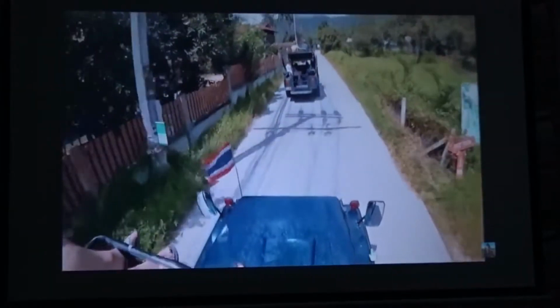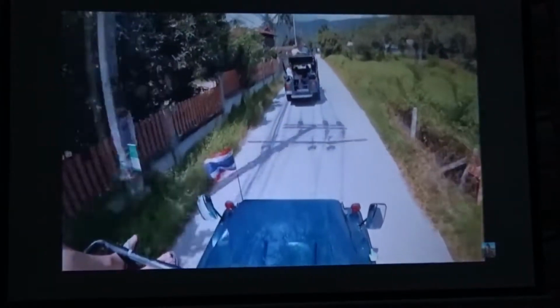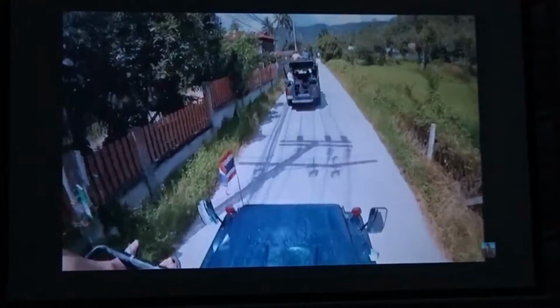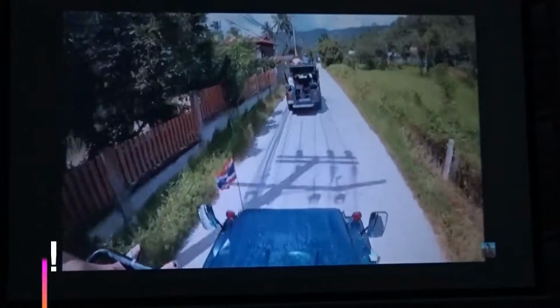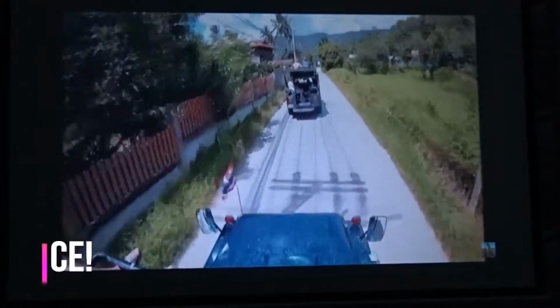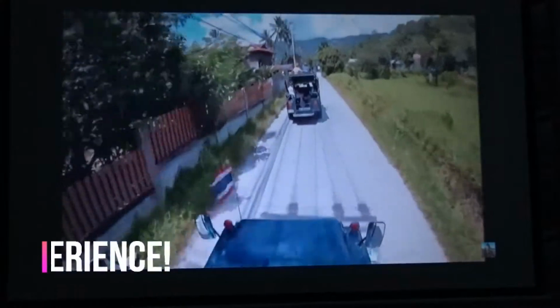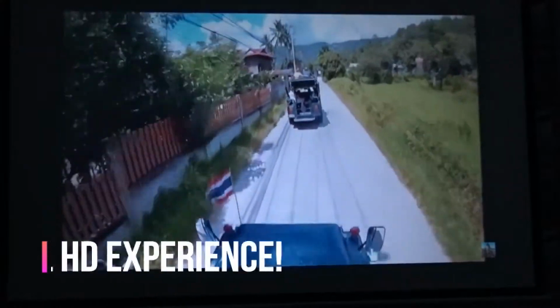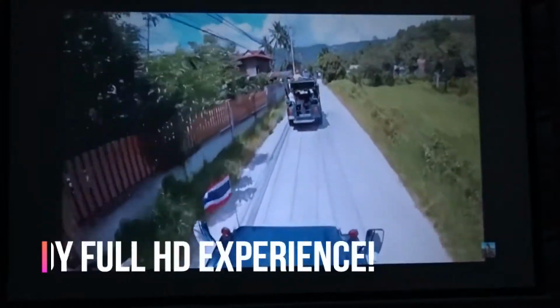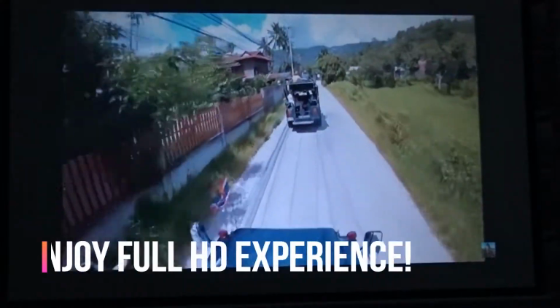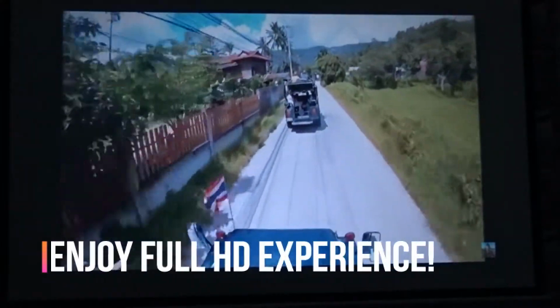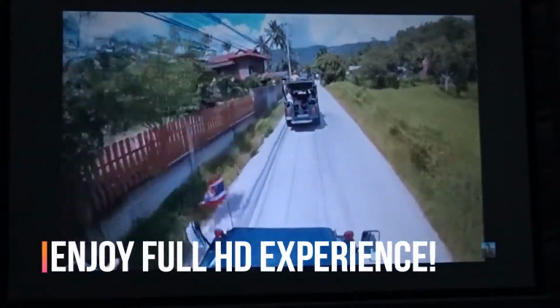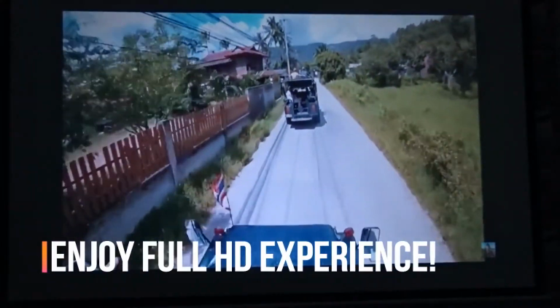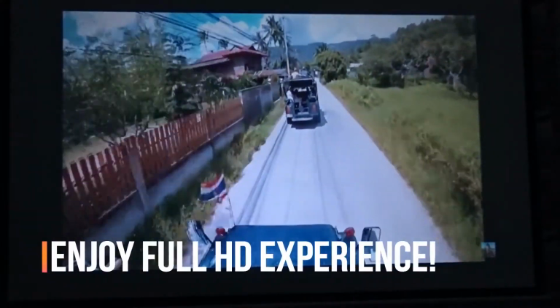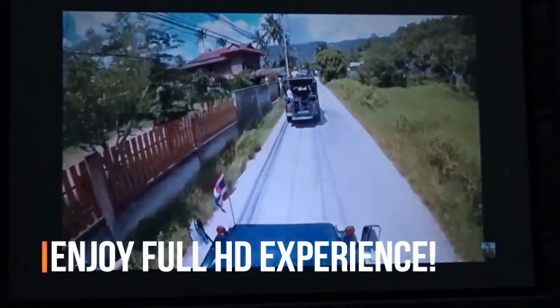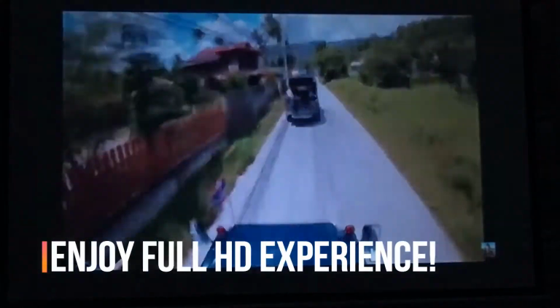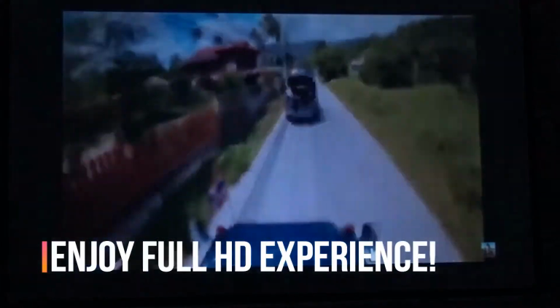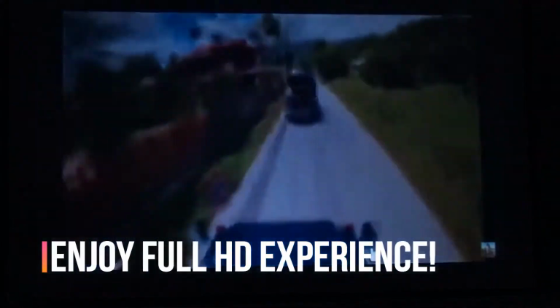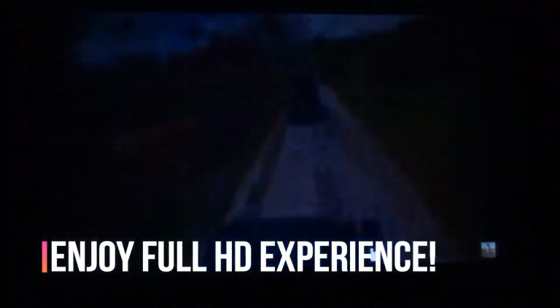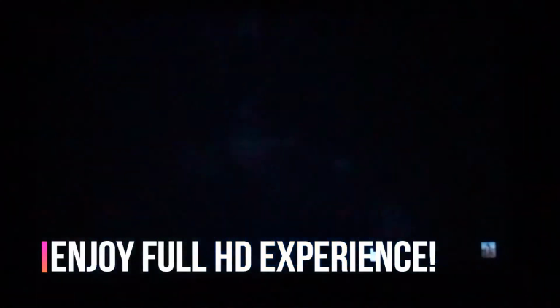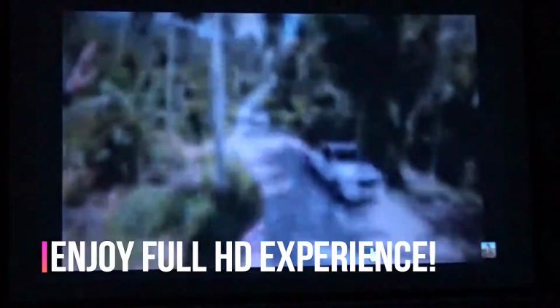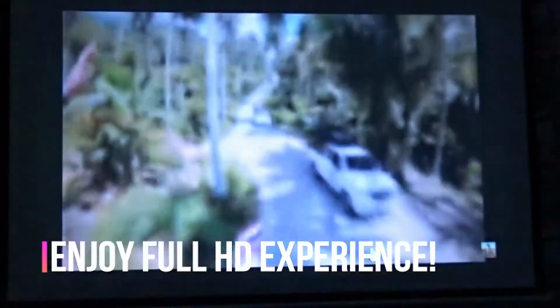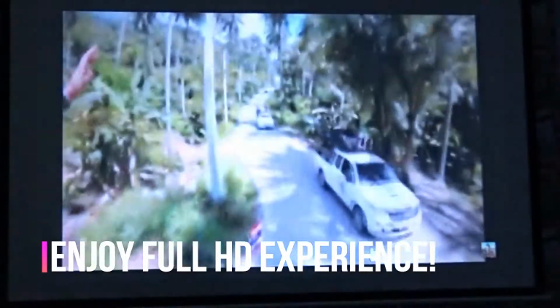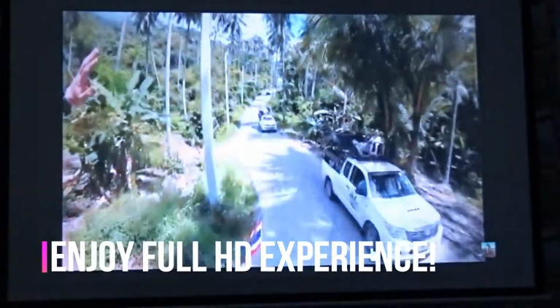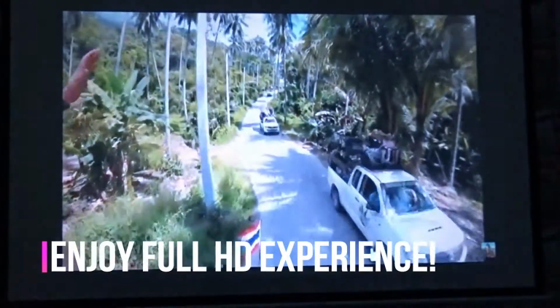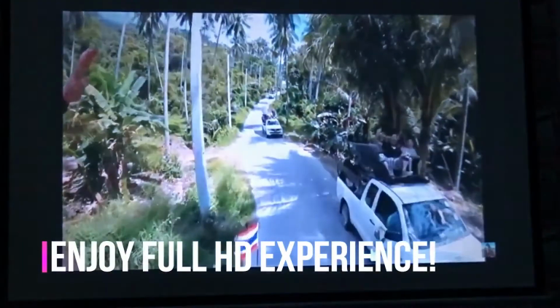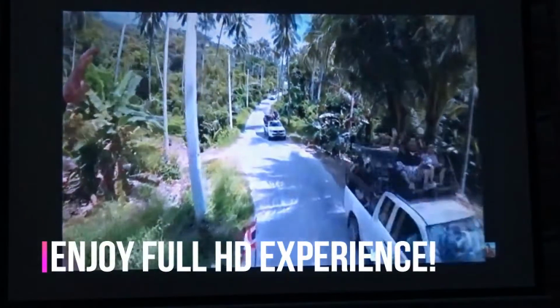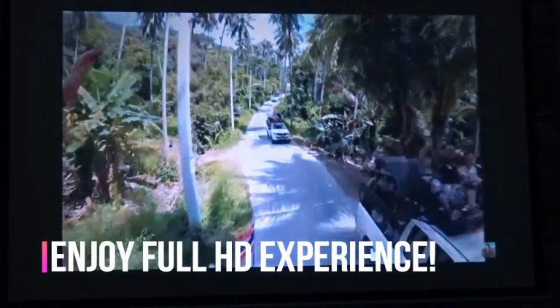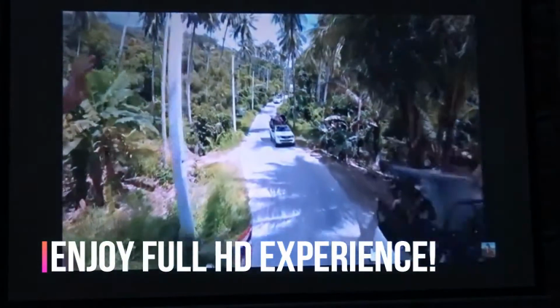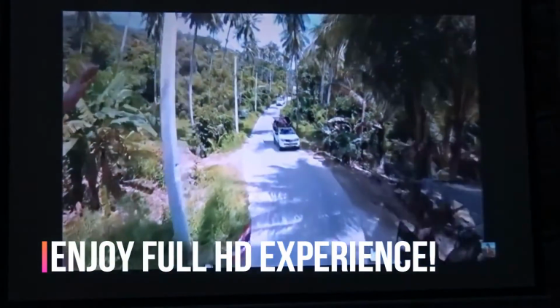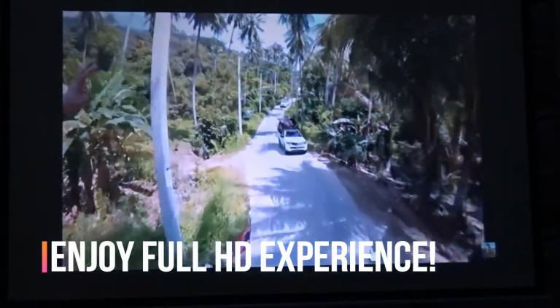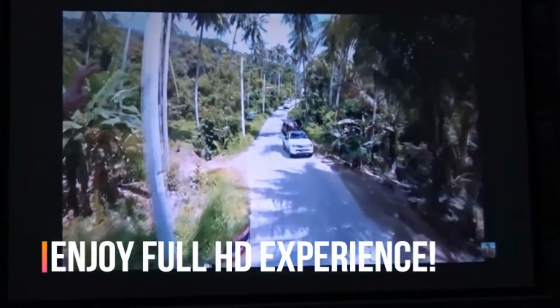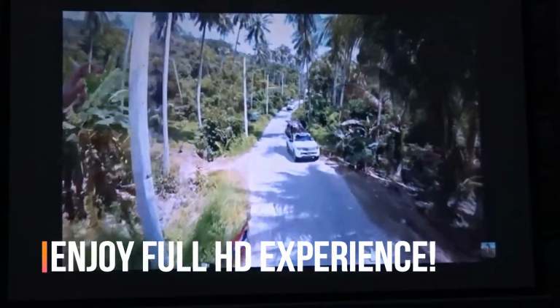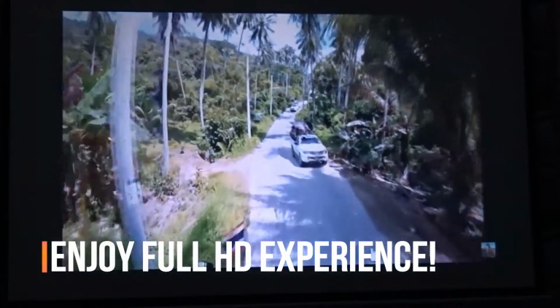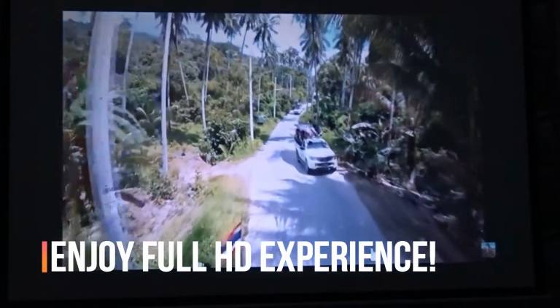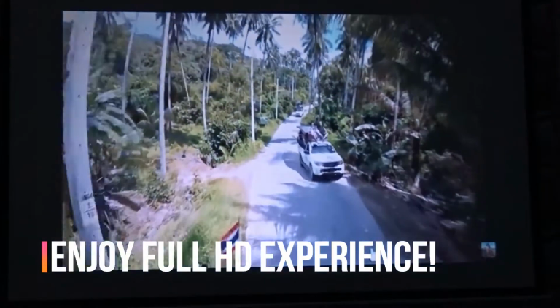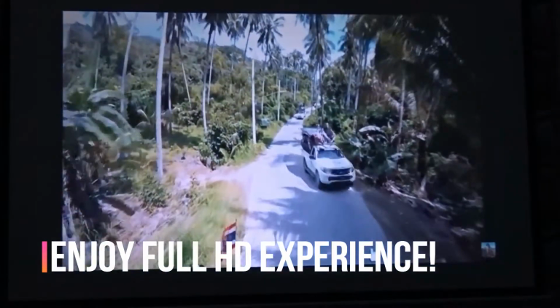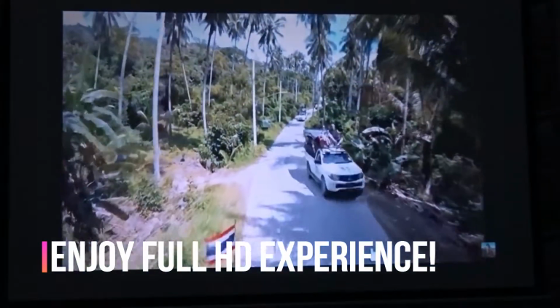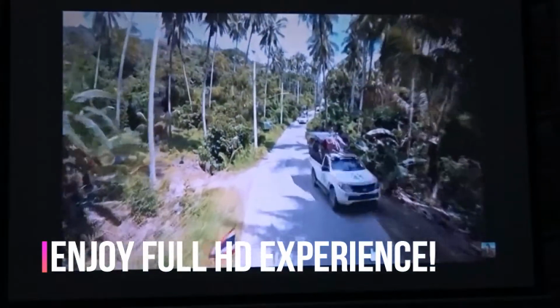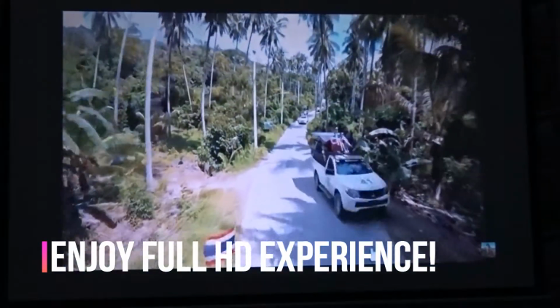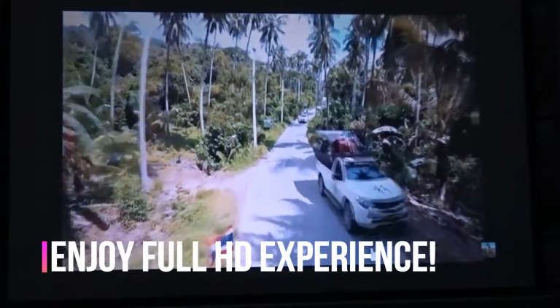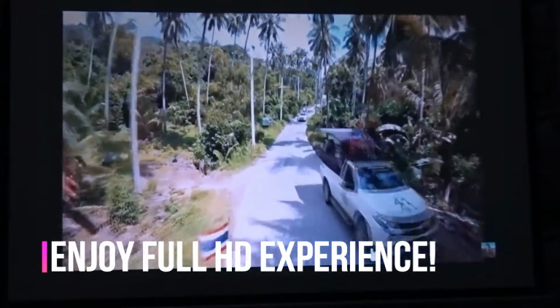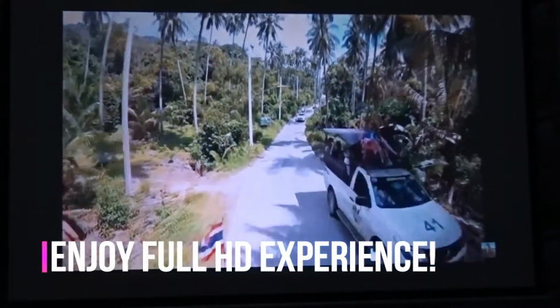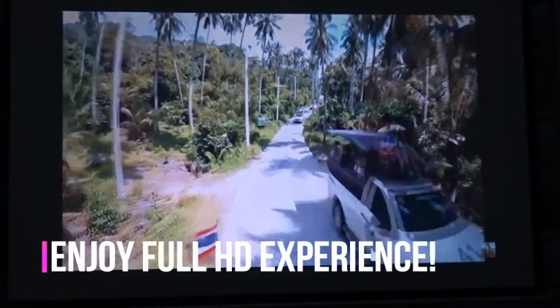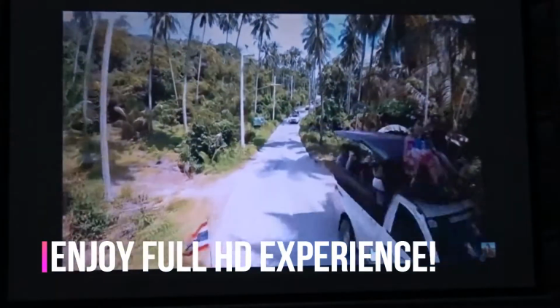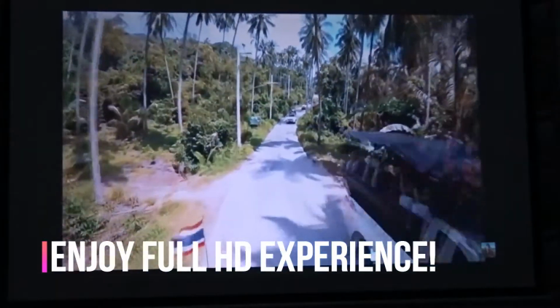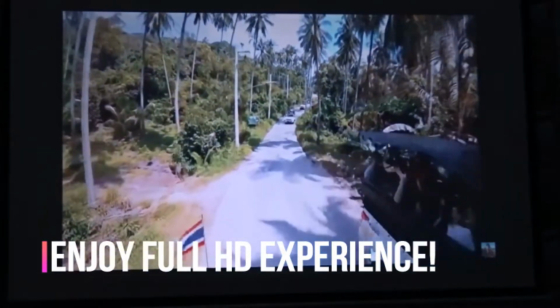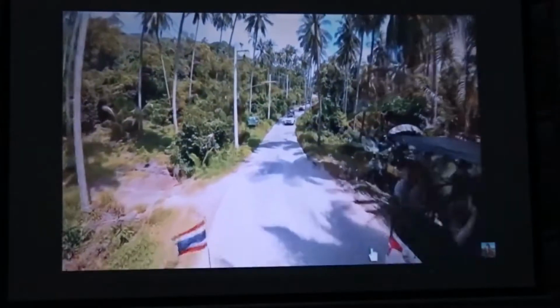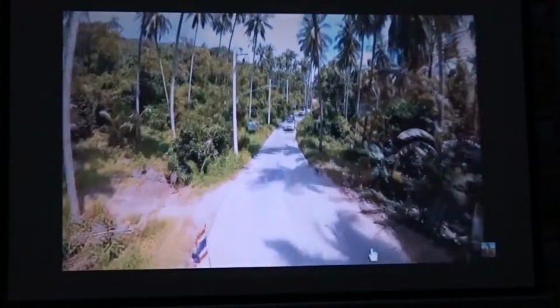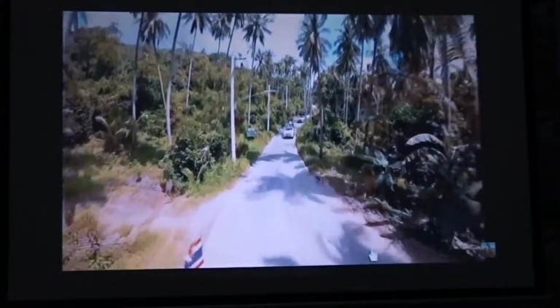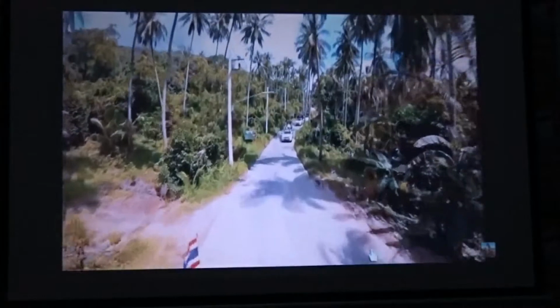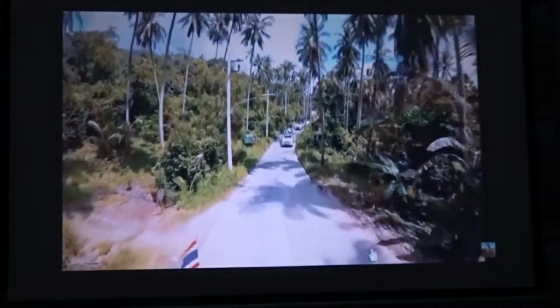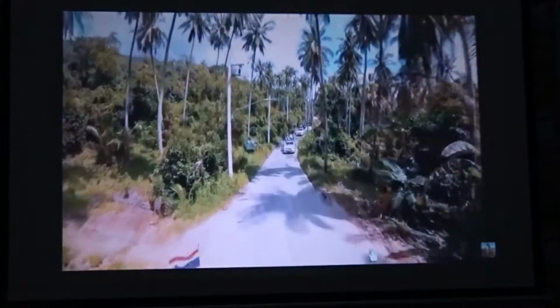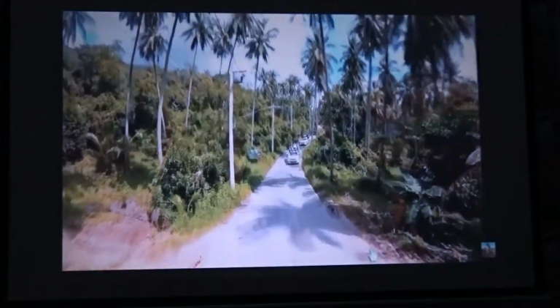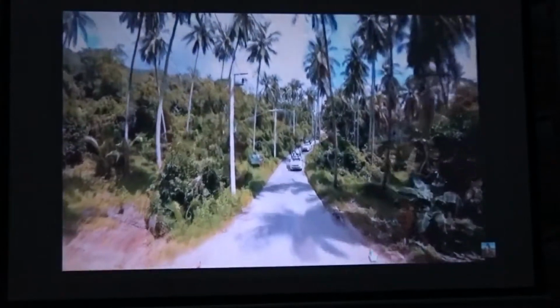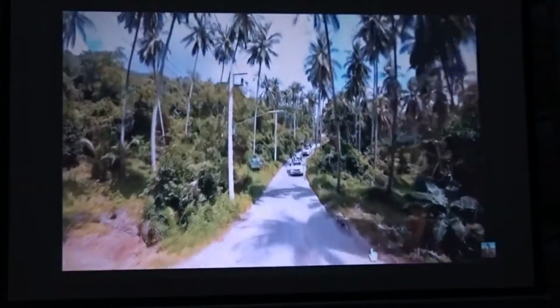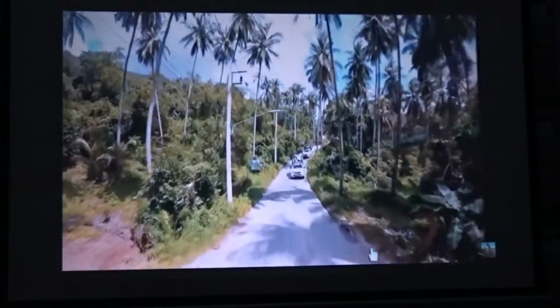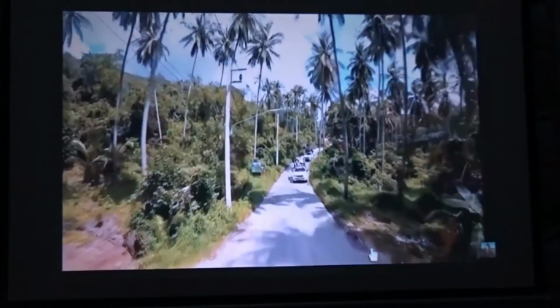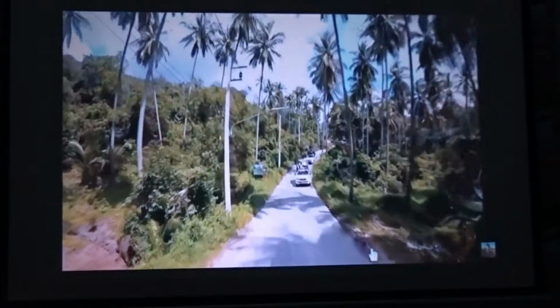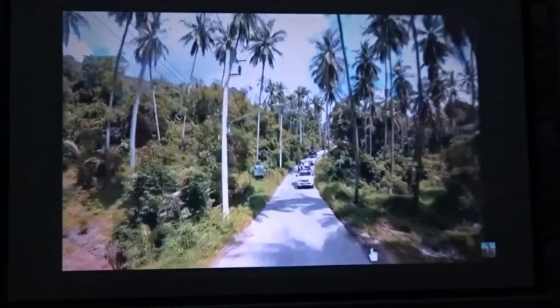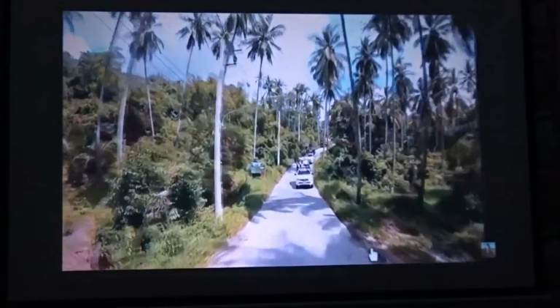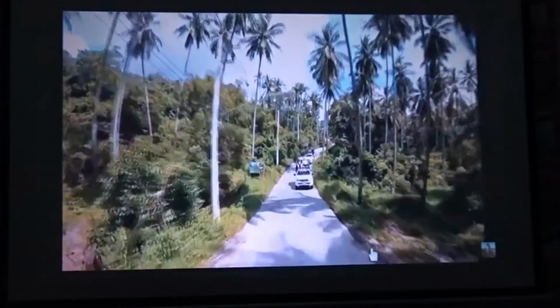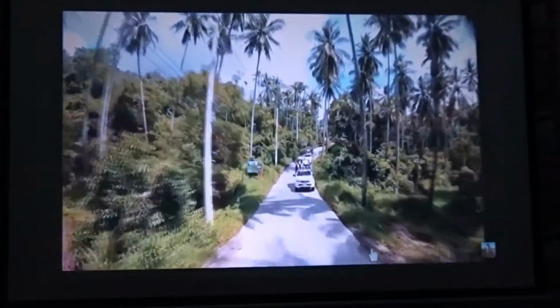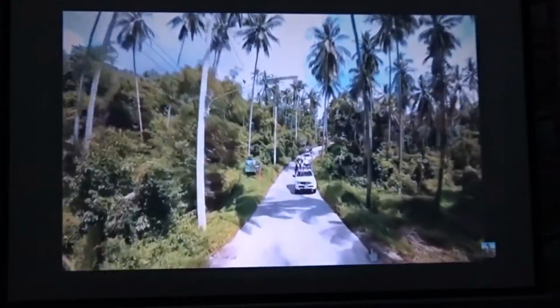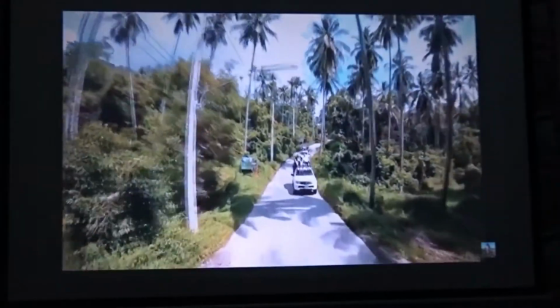May it be sports, movies or gaming, the ABIS HD 6000 Plus looks great for every need.